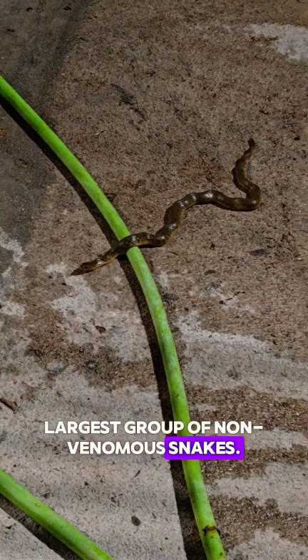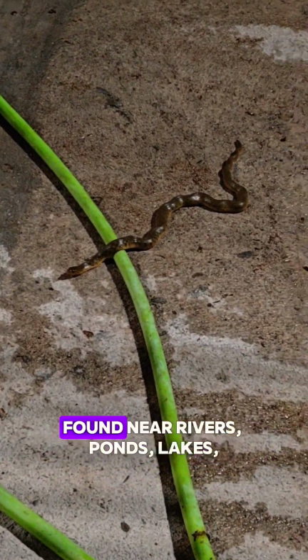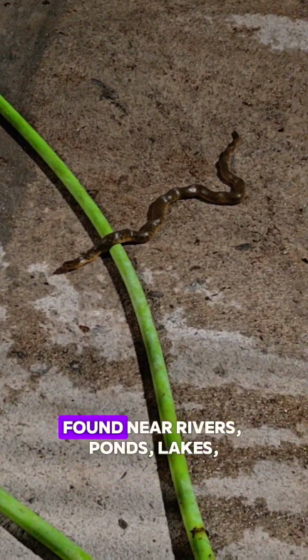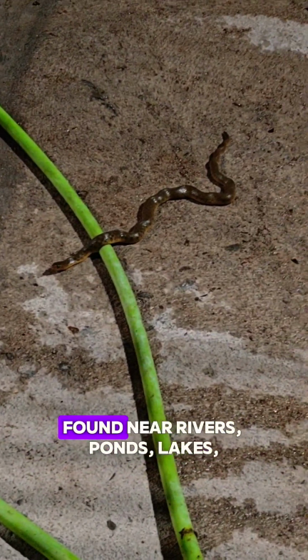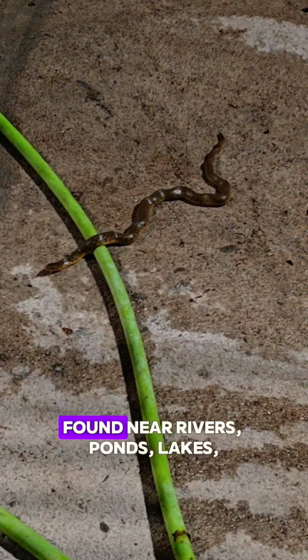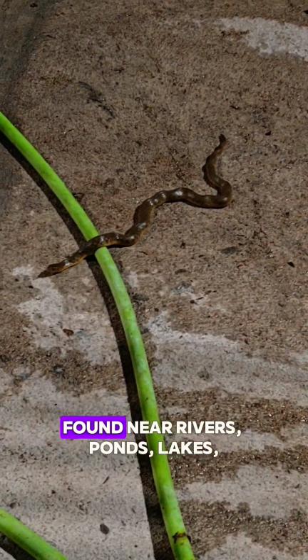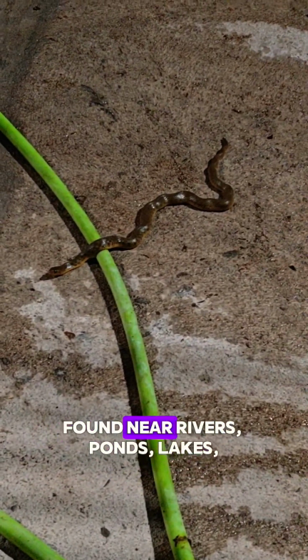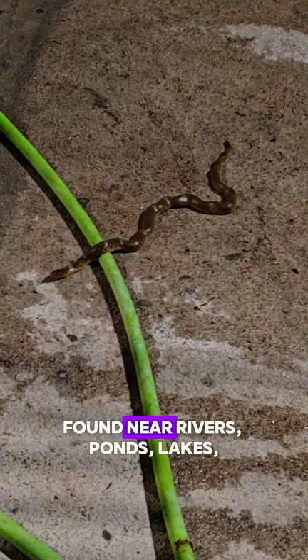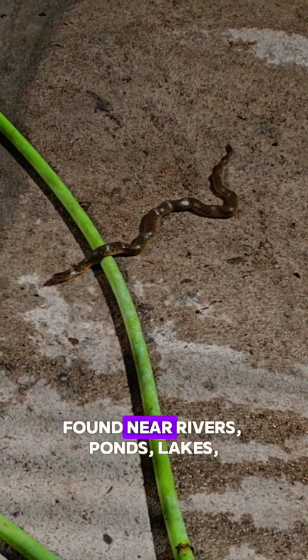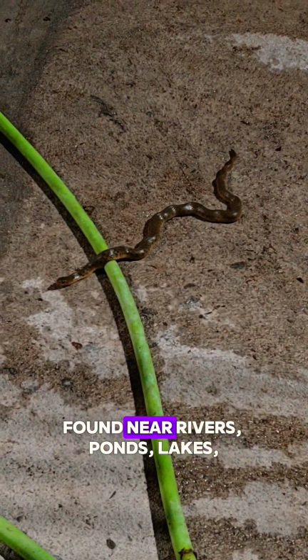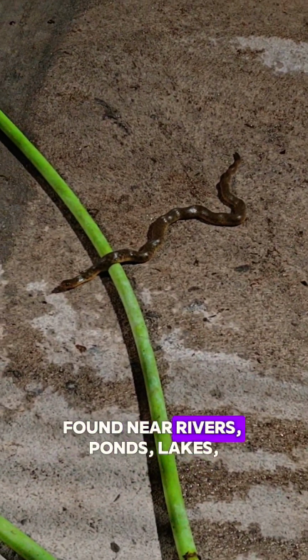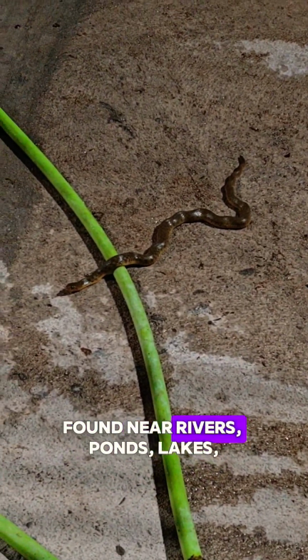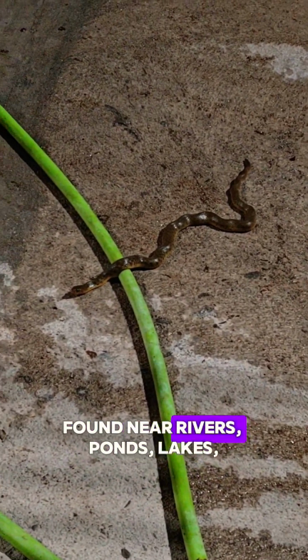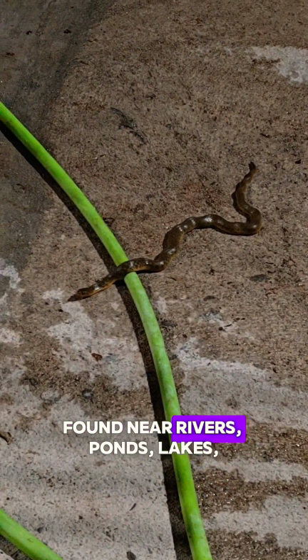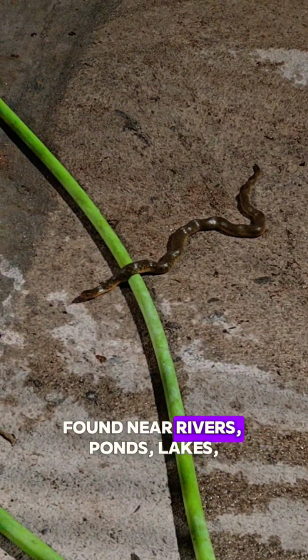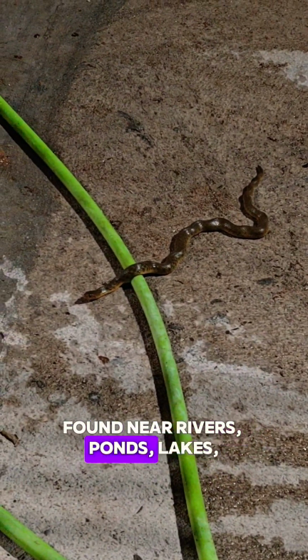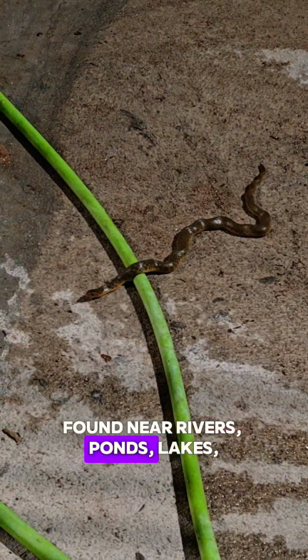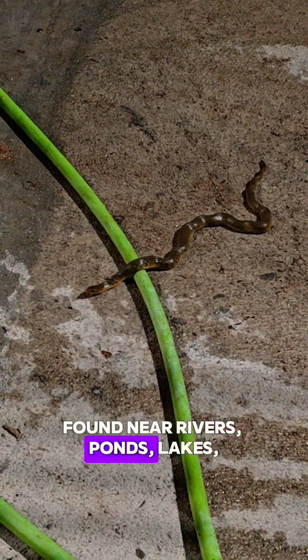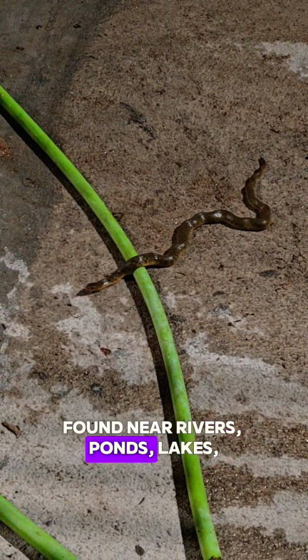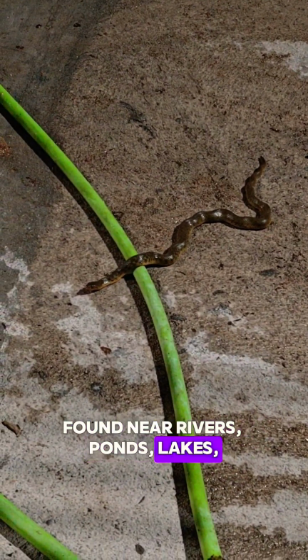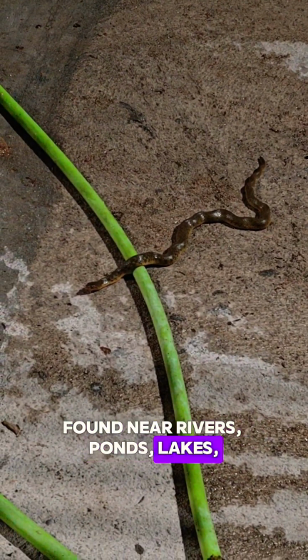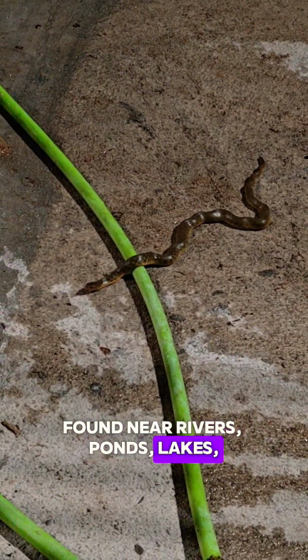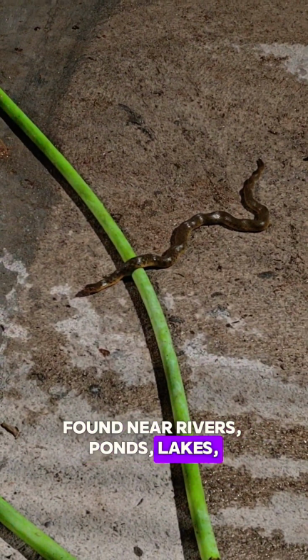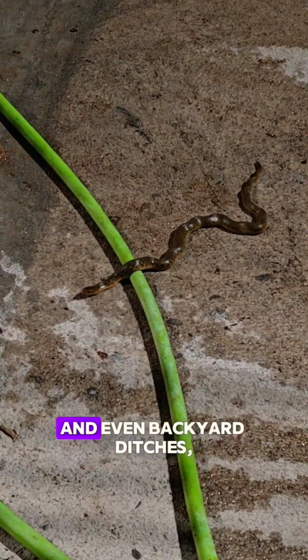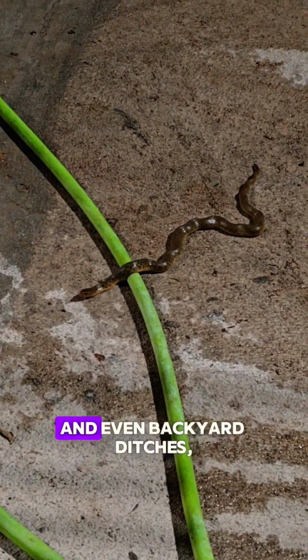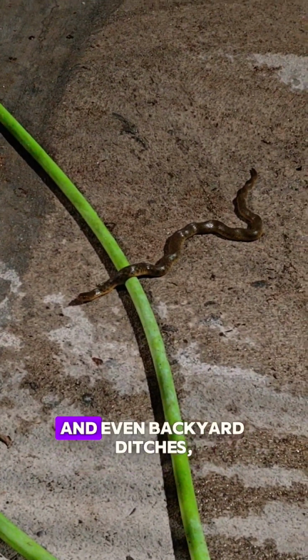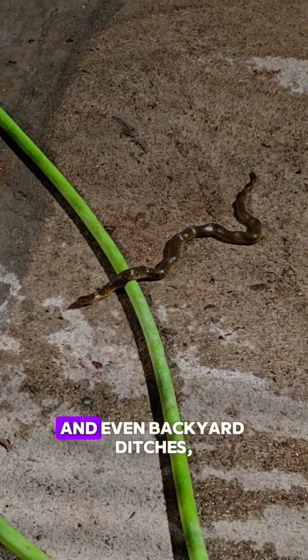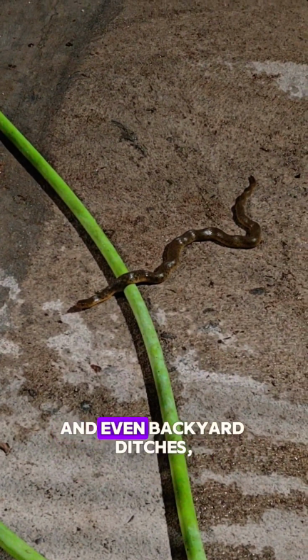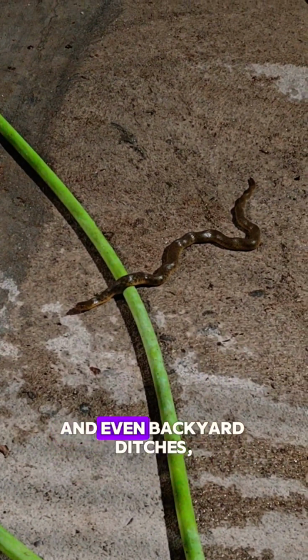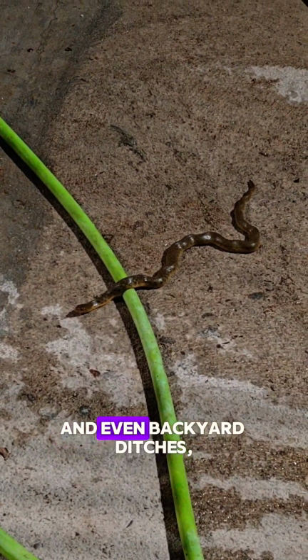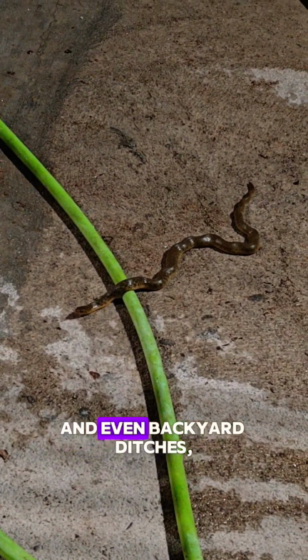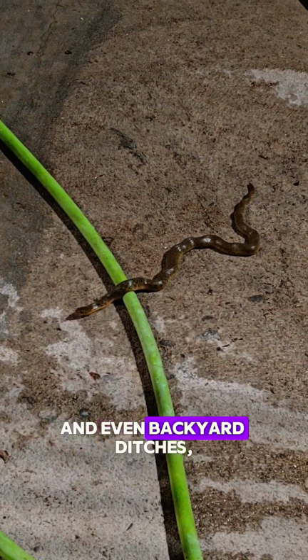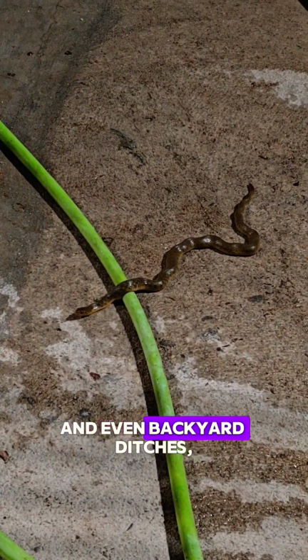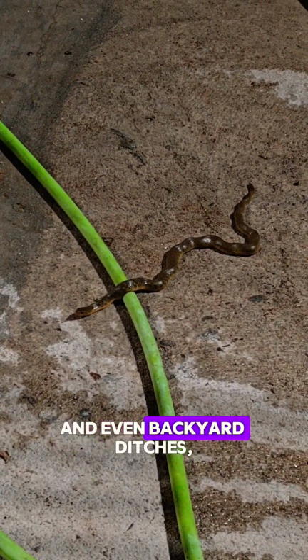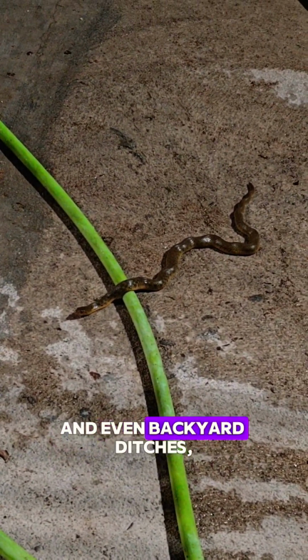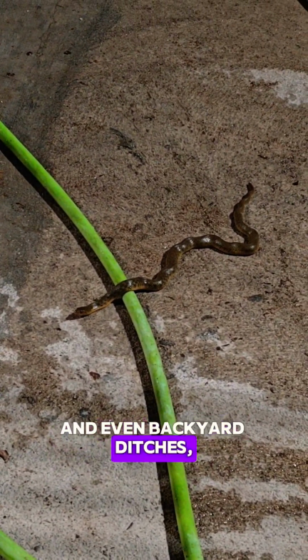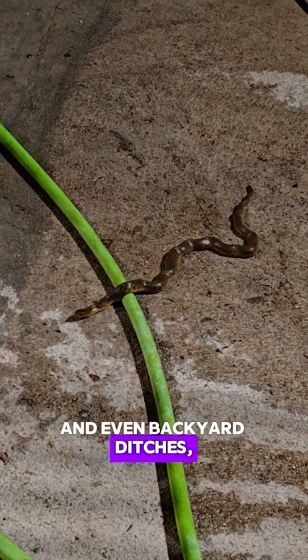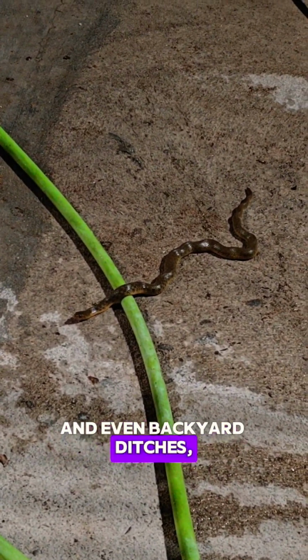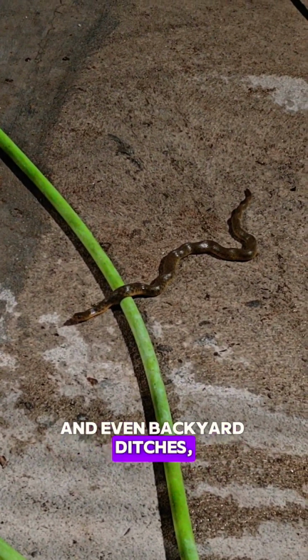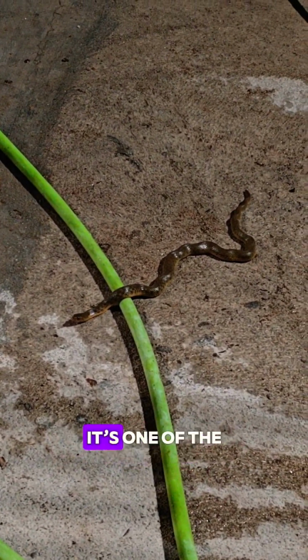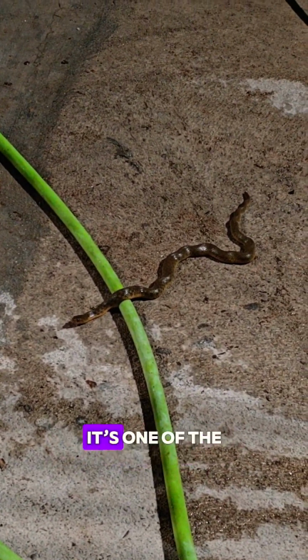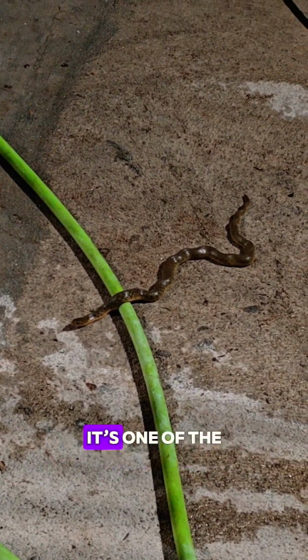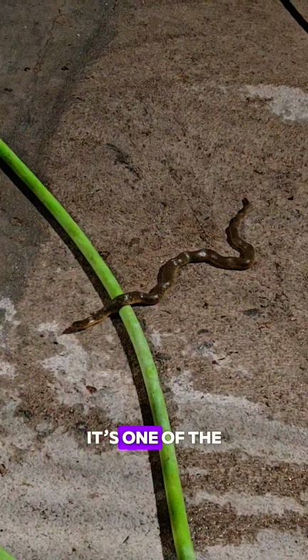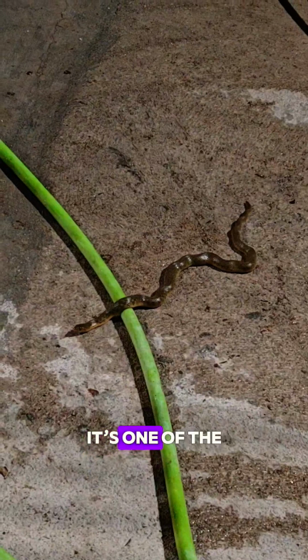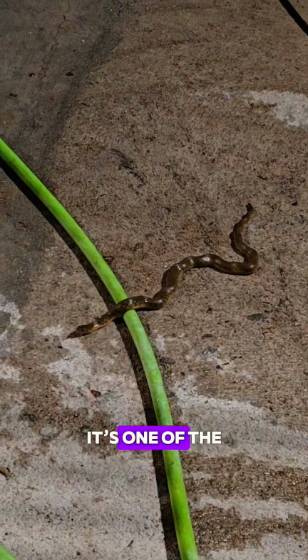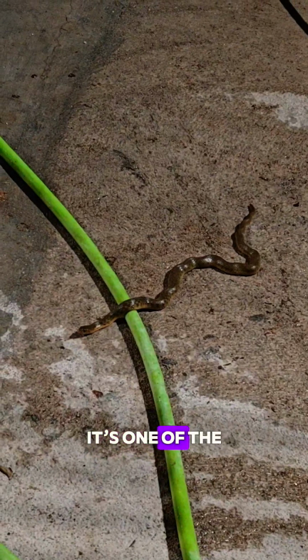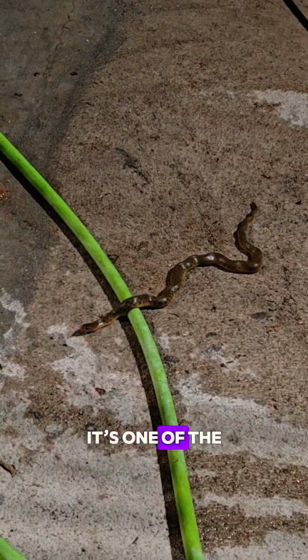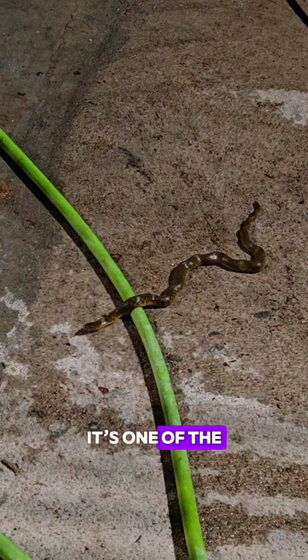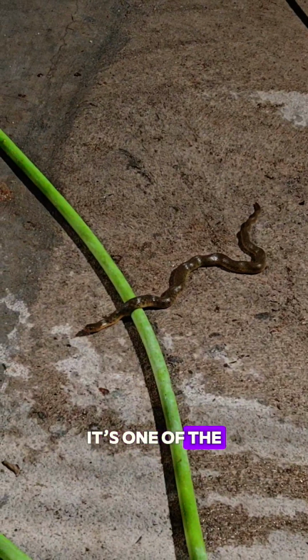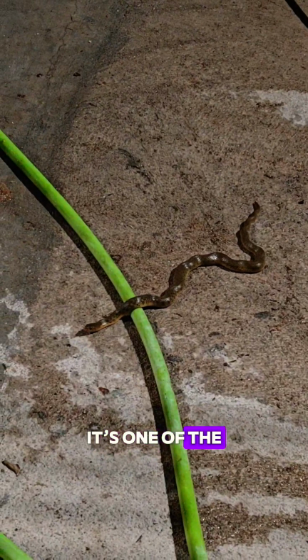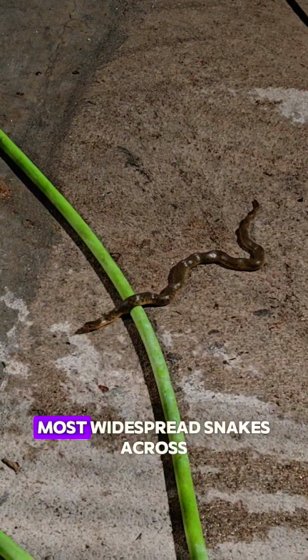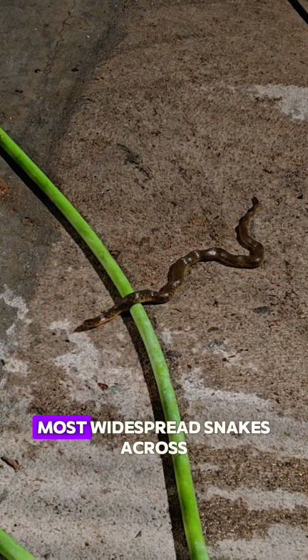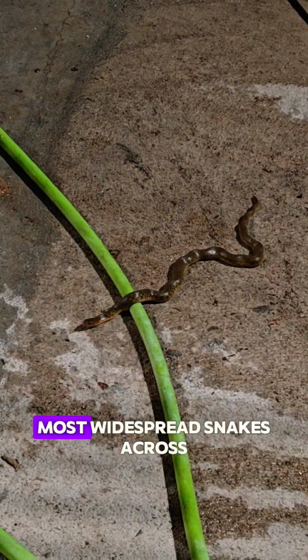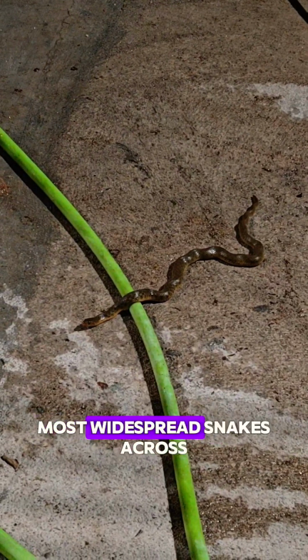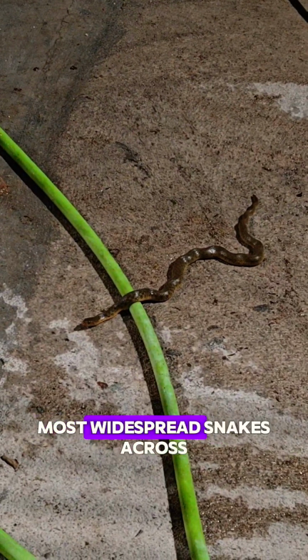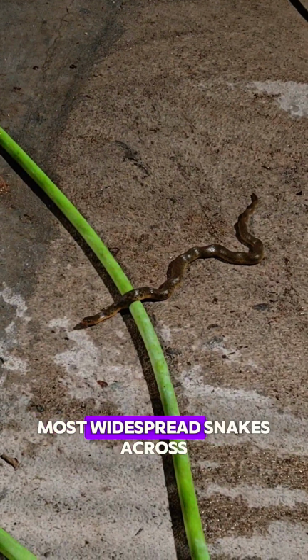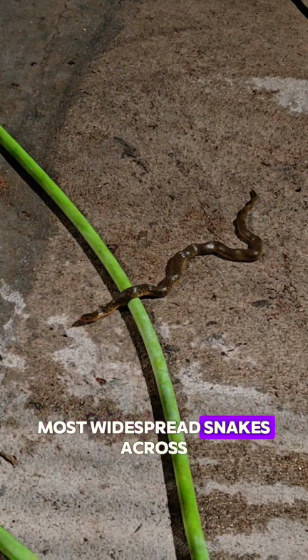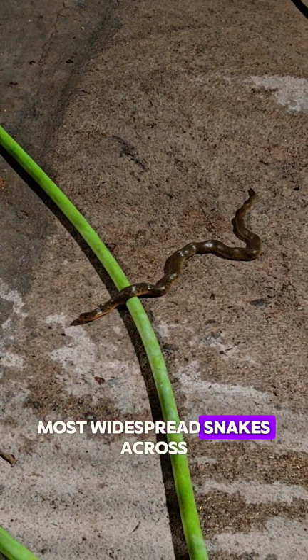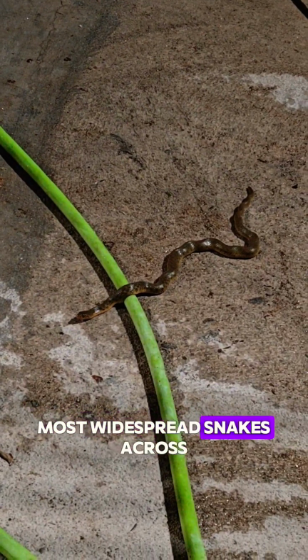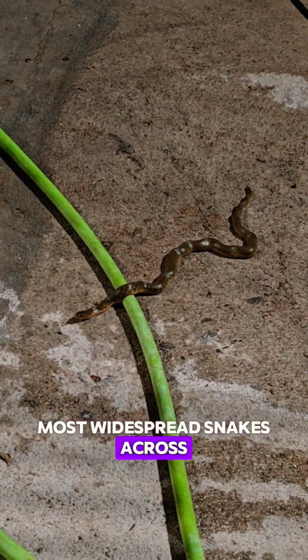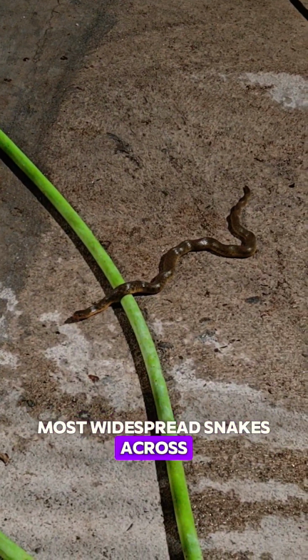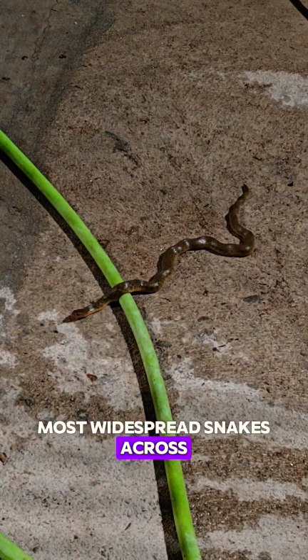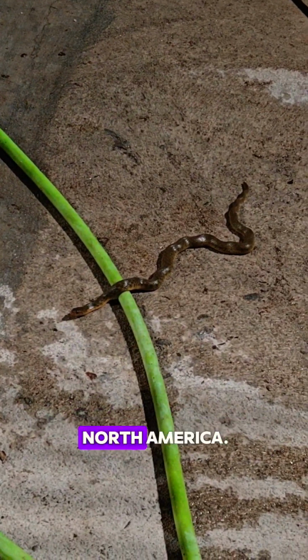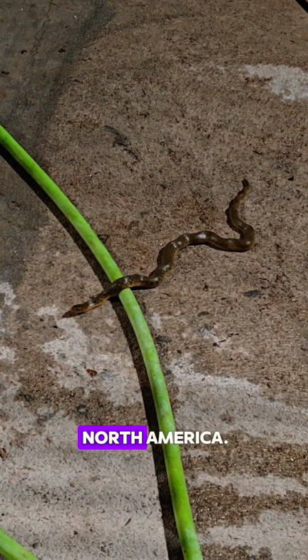Found near rivers, ponds, lakes, and even backyard ditches, it's one of the most widespread snakes across North America.